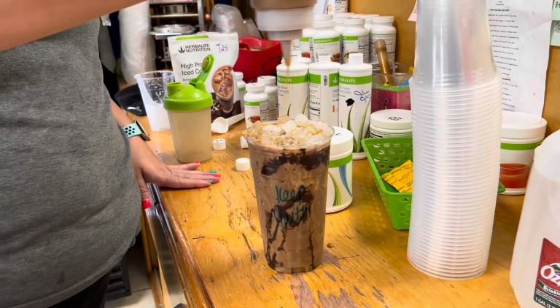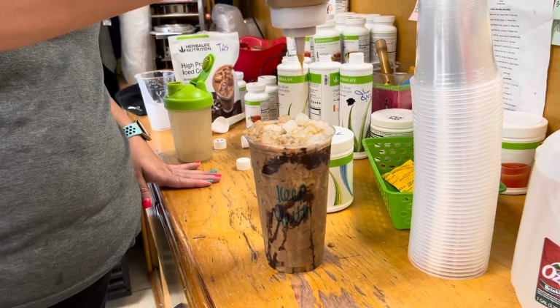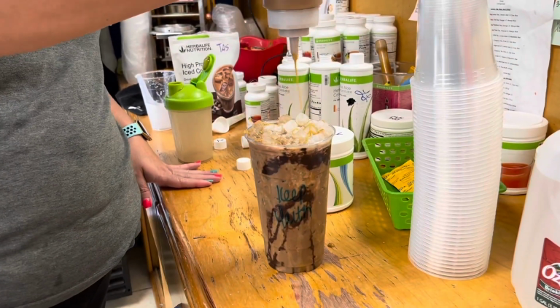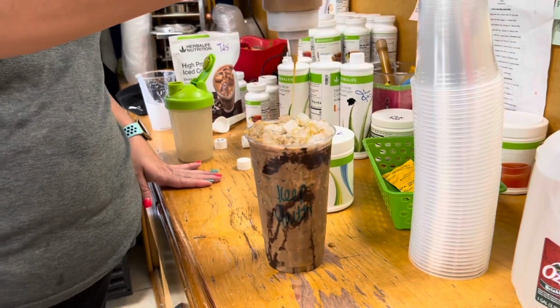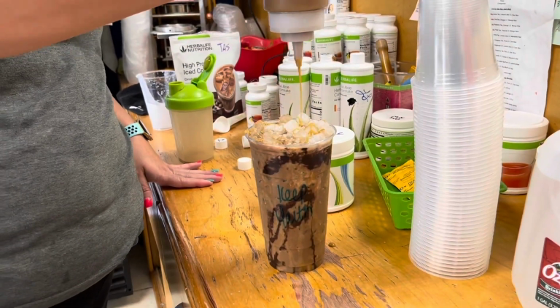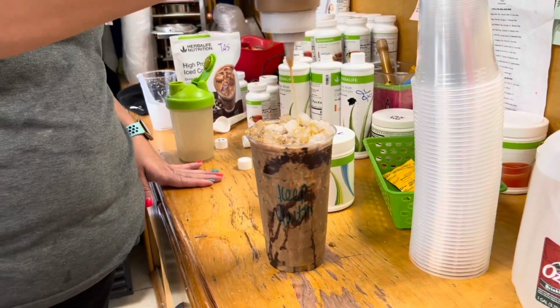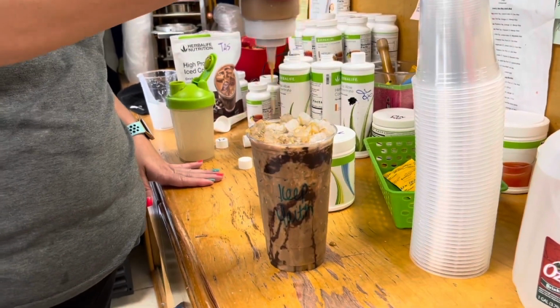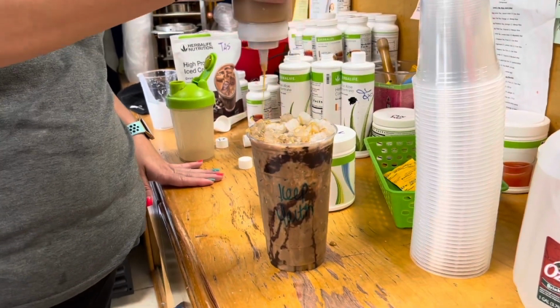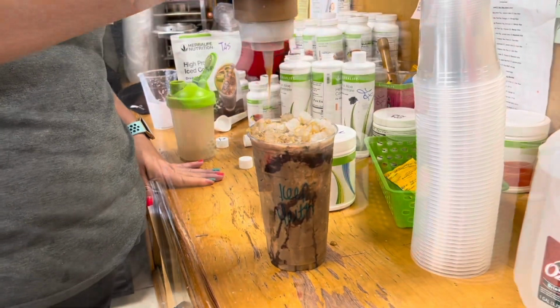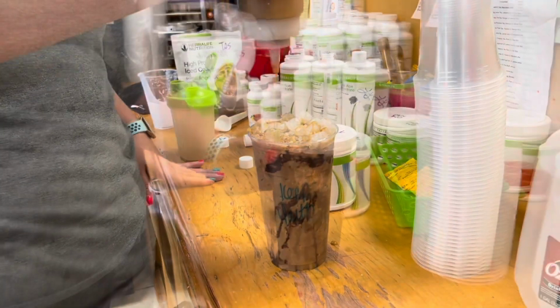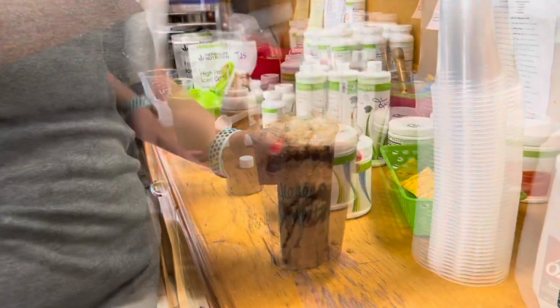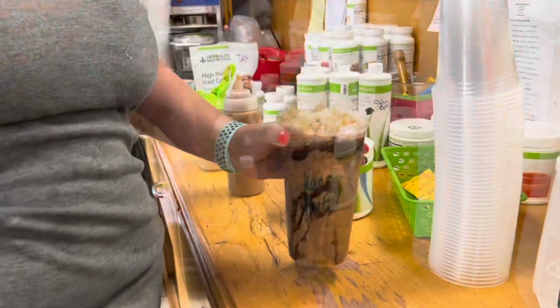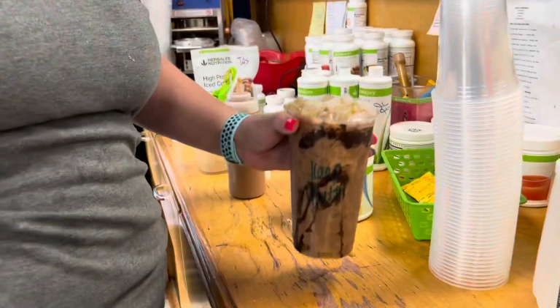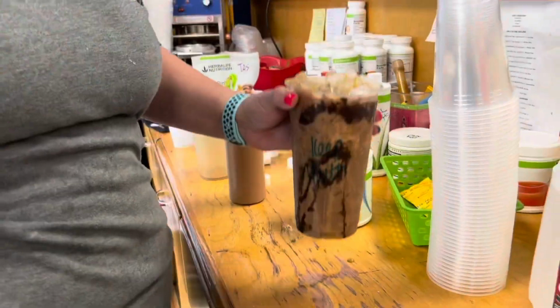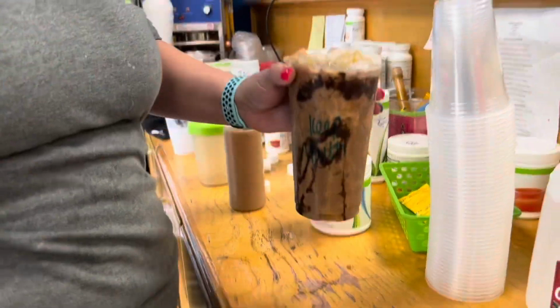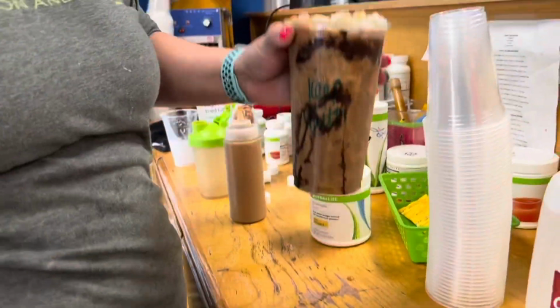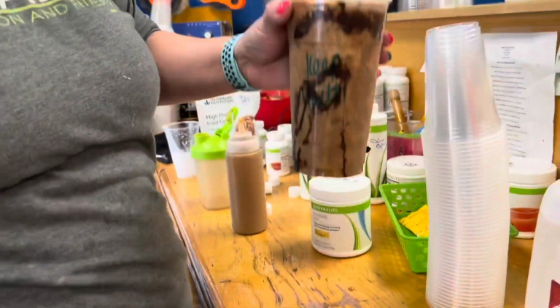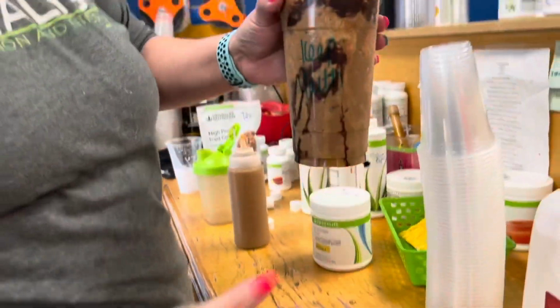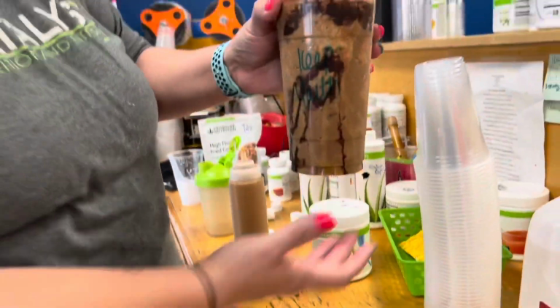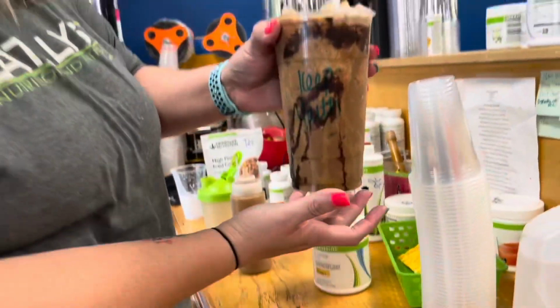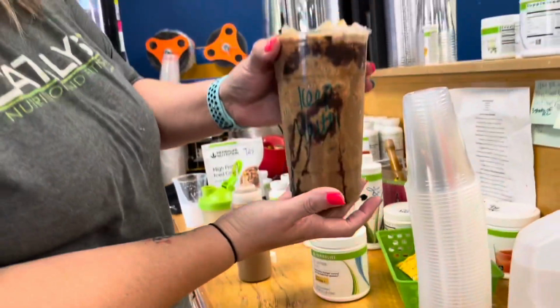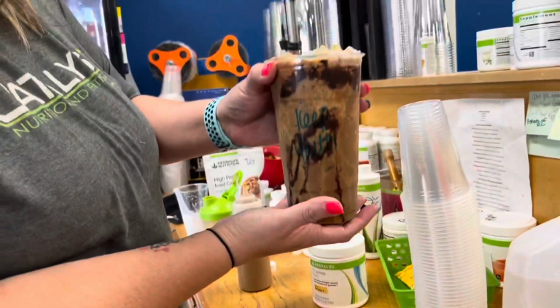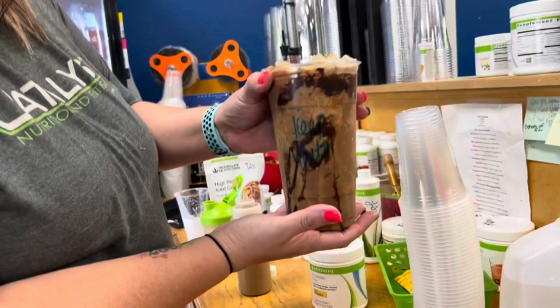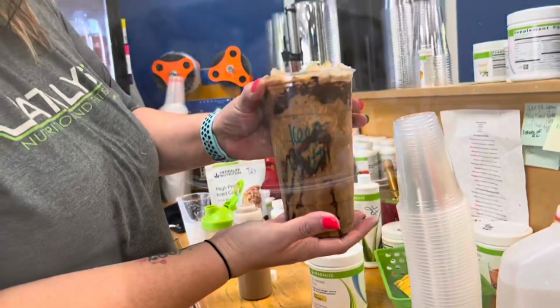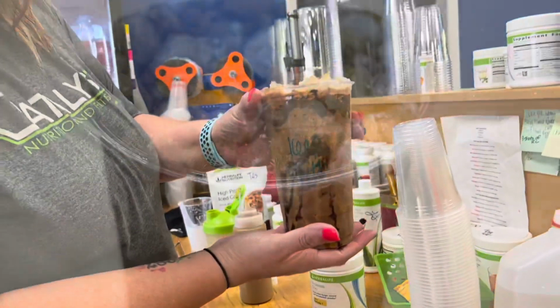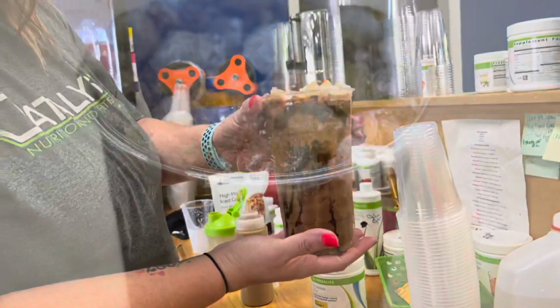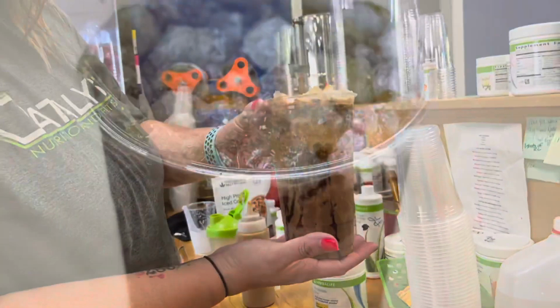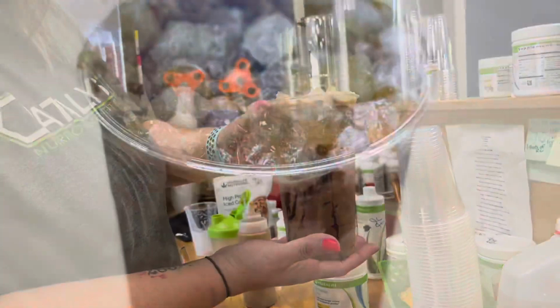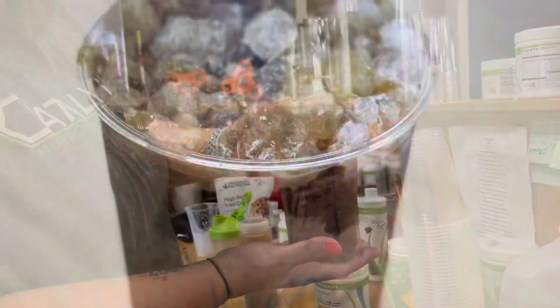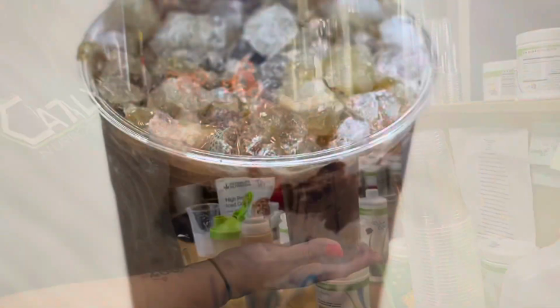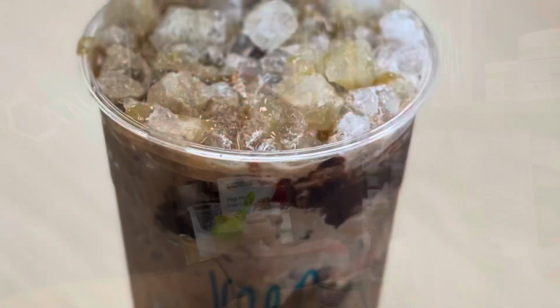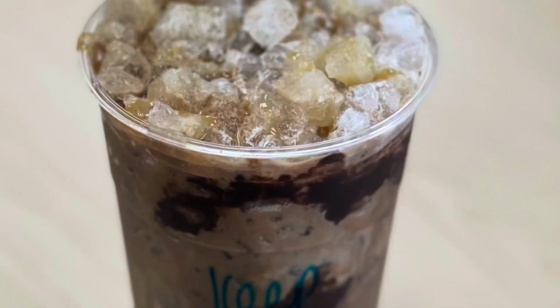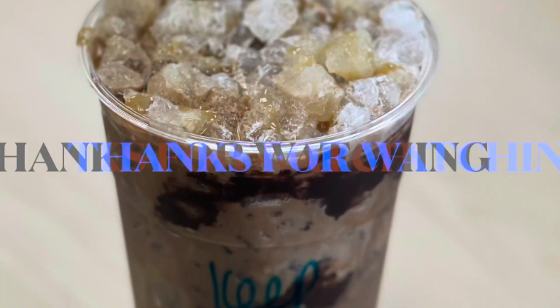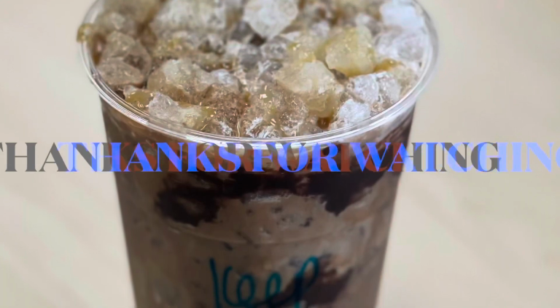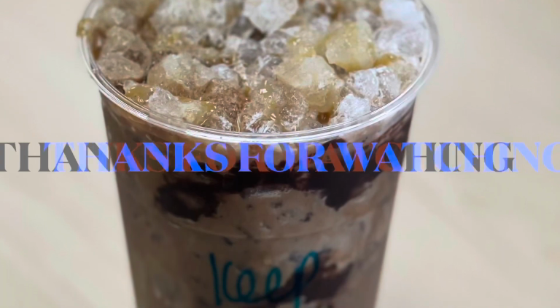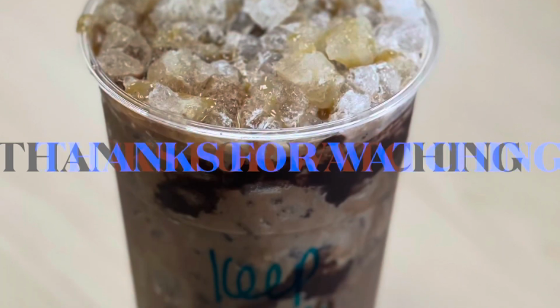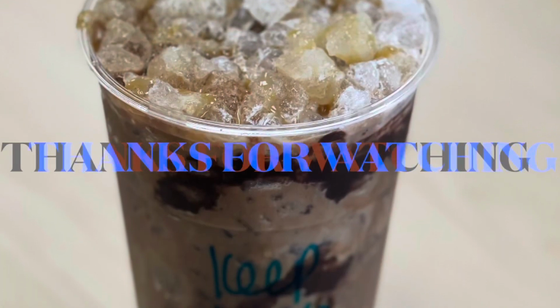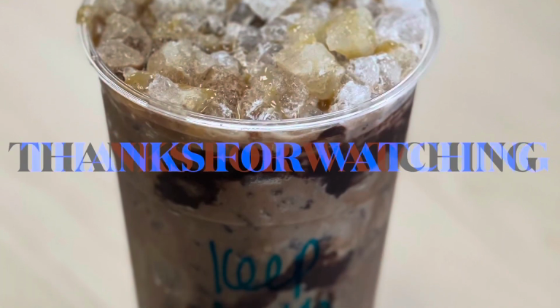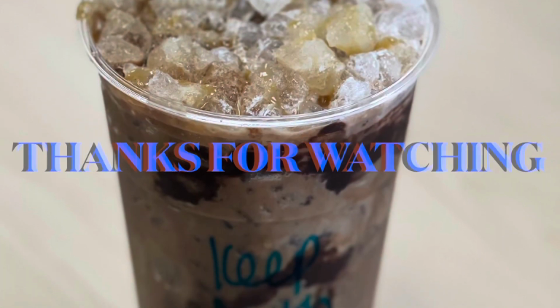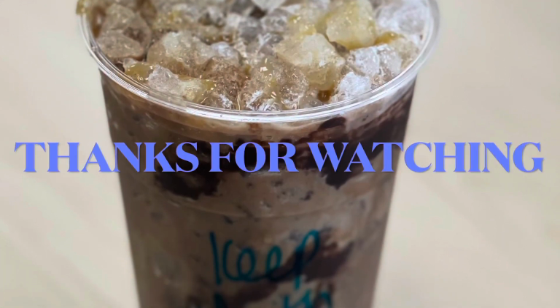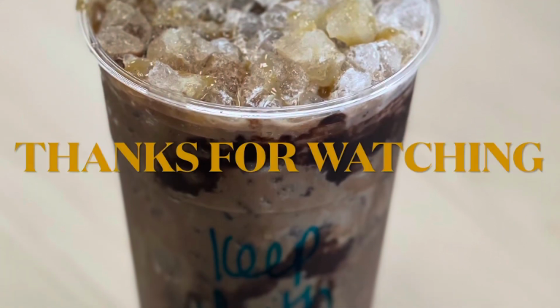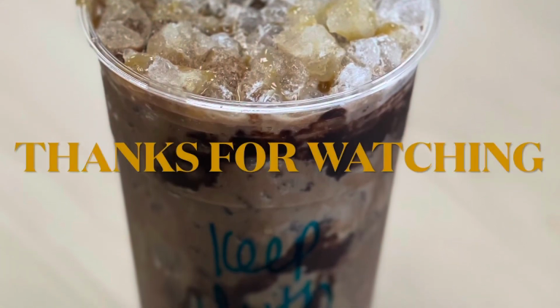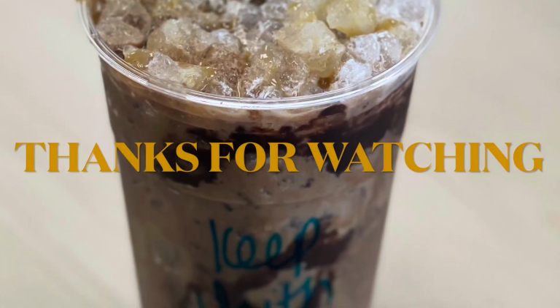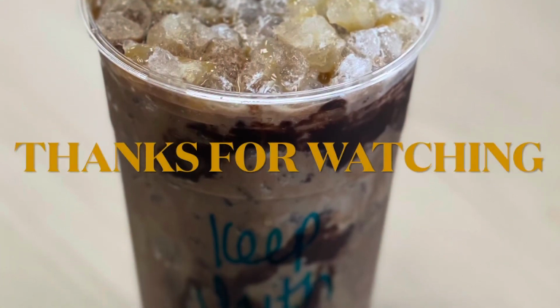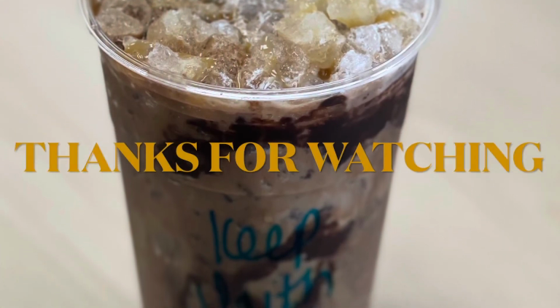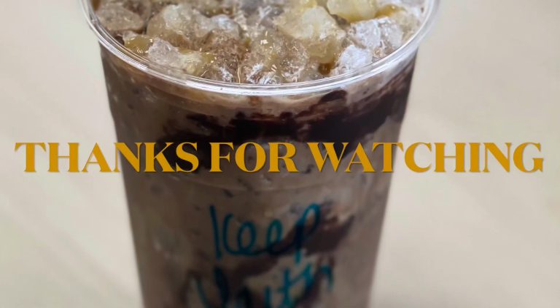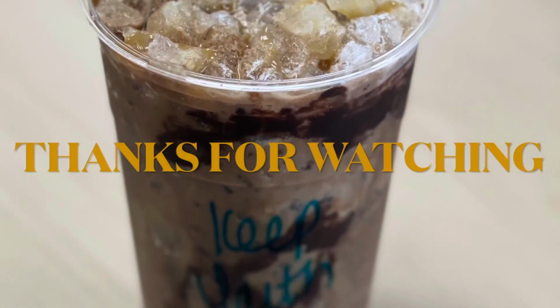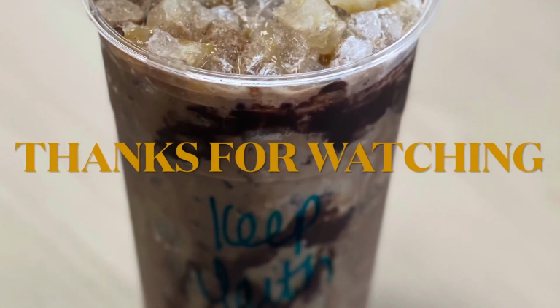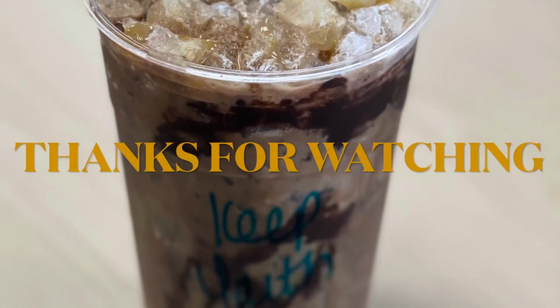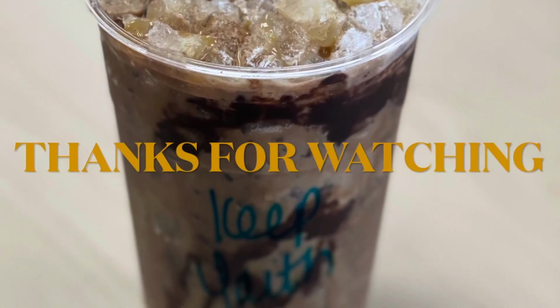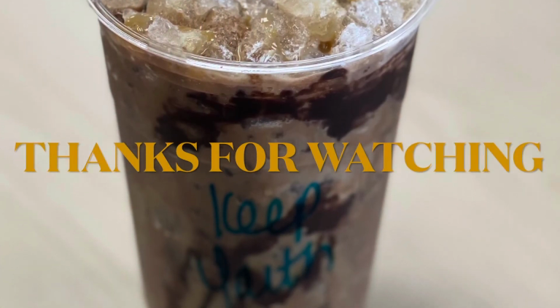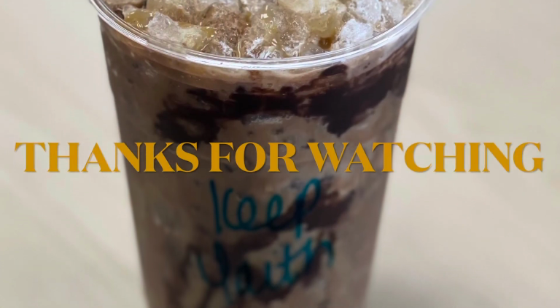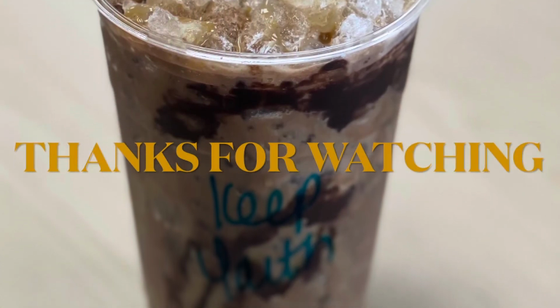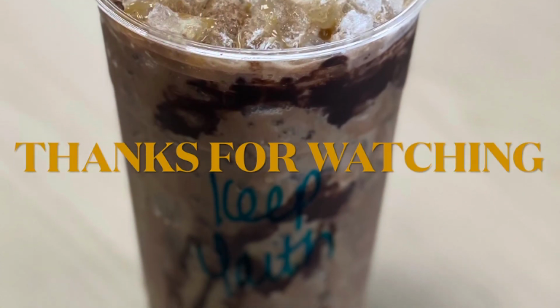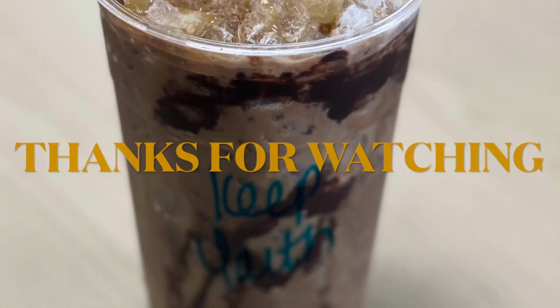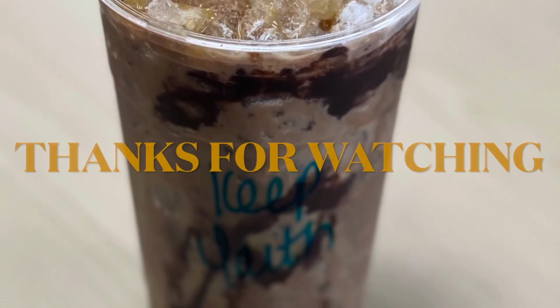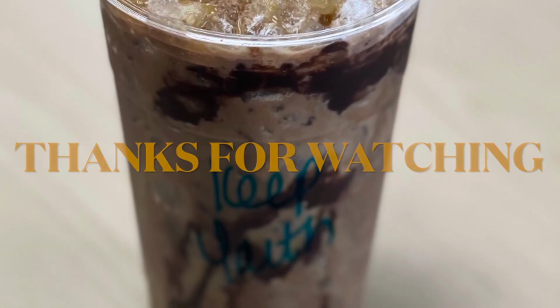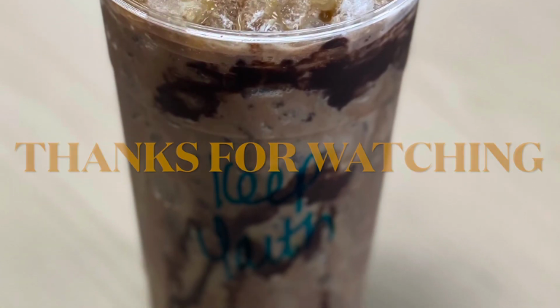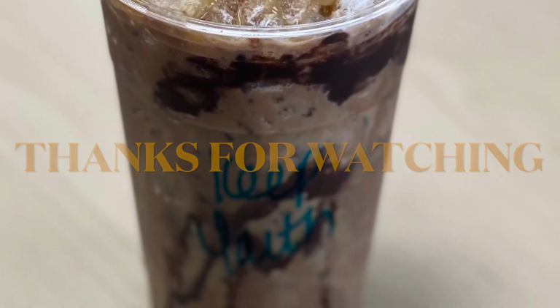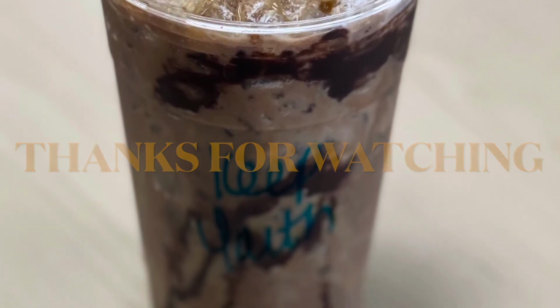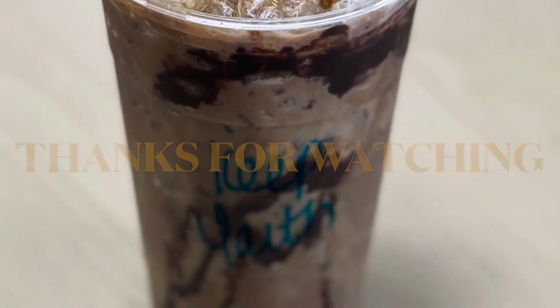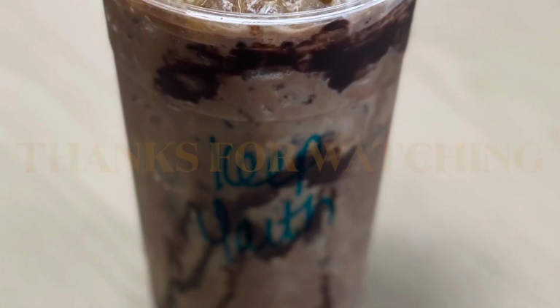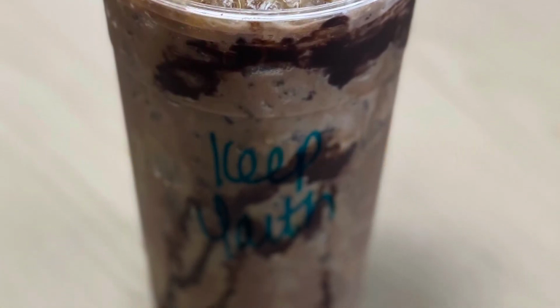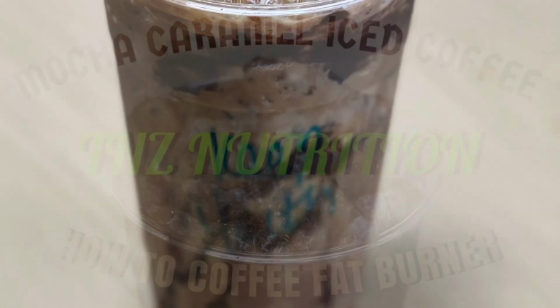Then I add a little bit more caramel and chocolate to the top, and that's how you make the mocha caramel iced coffee. Thanks for watching!